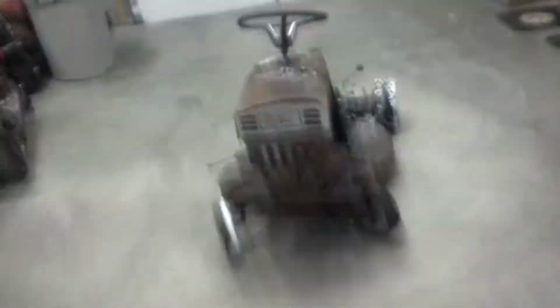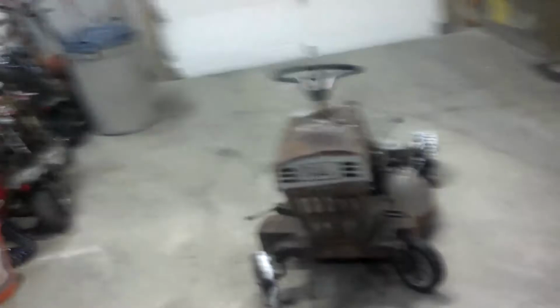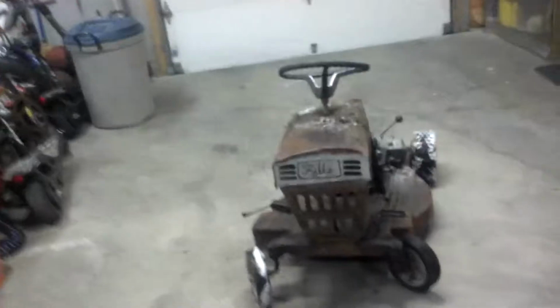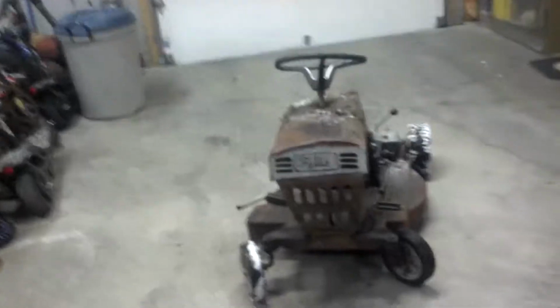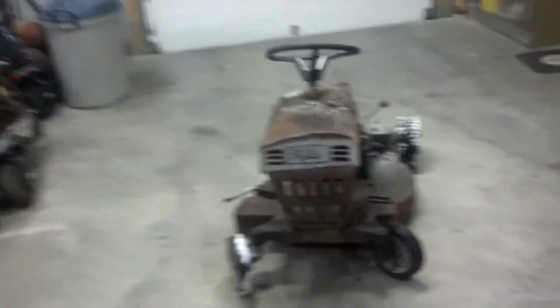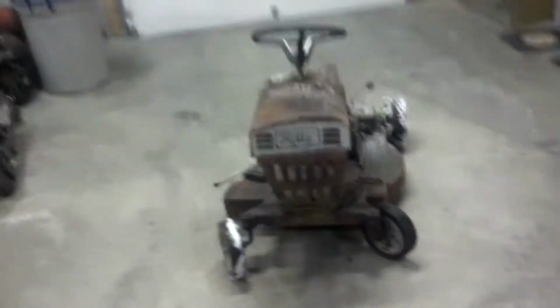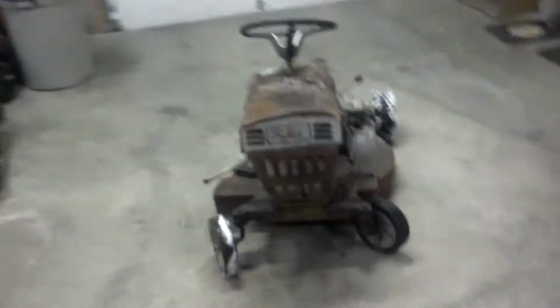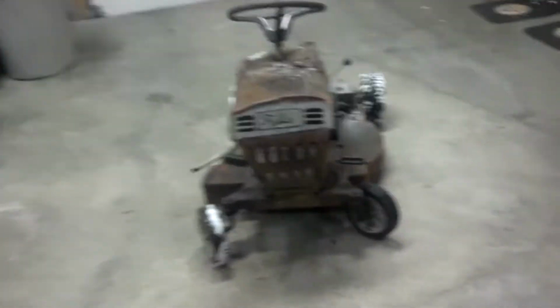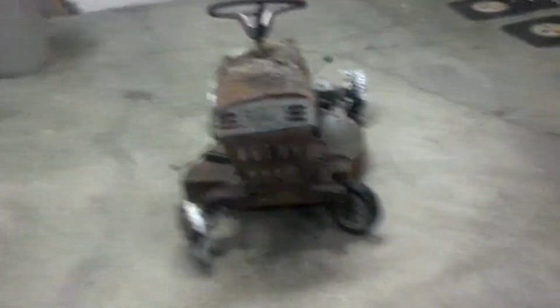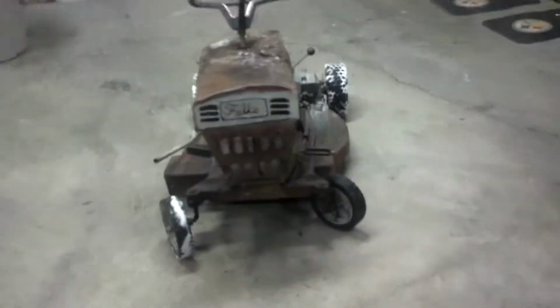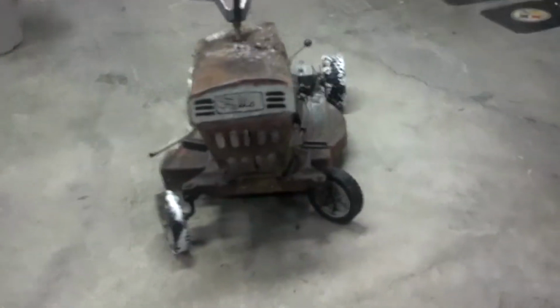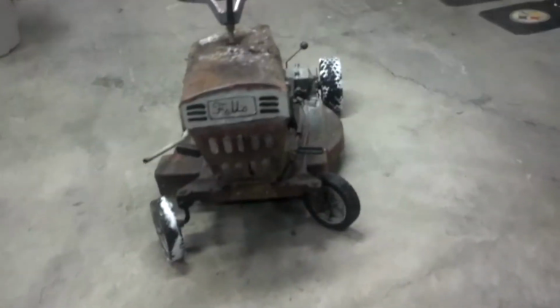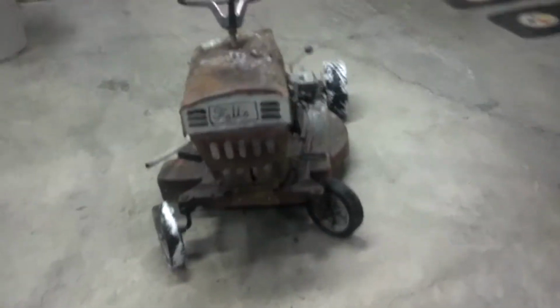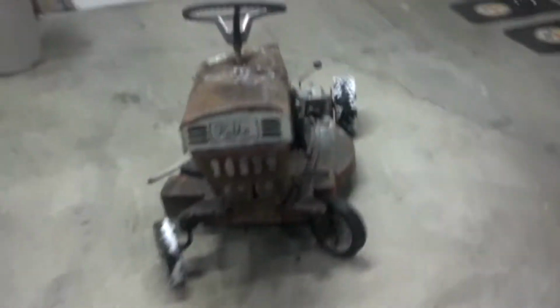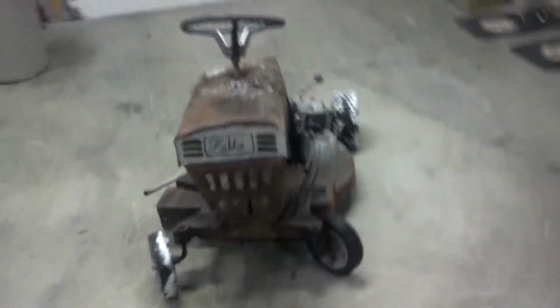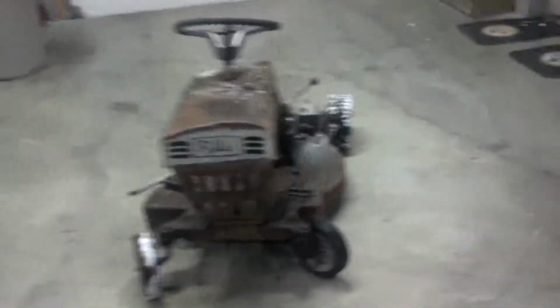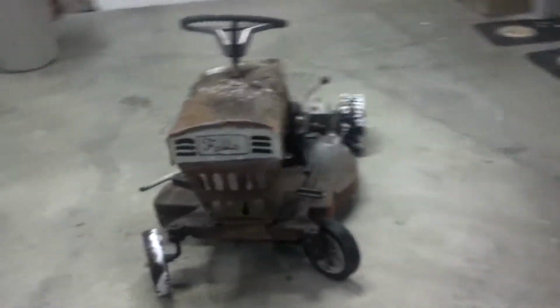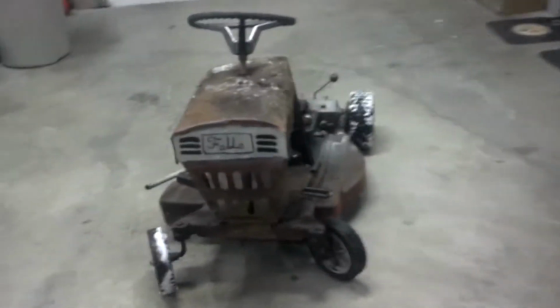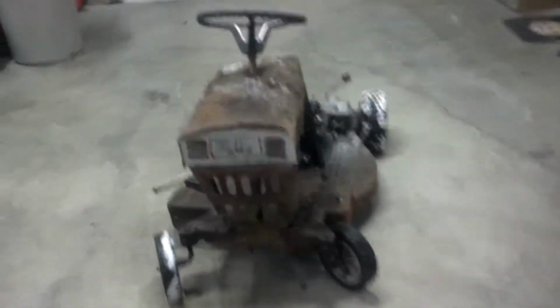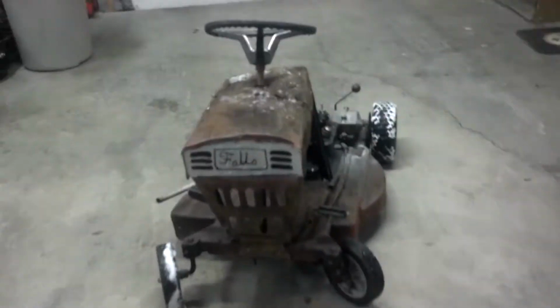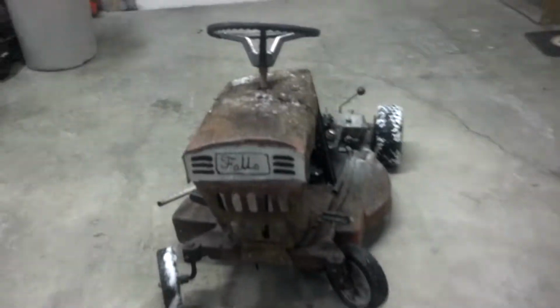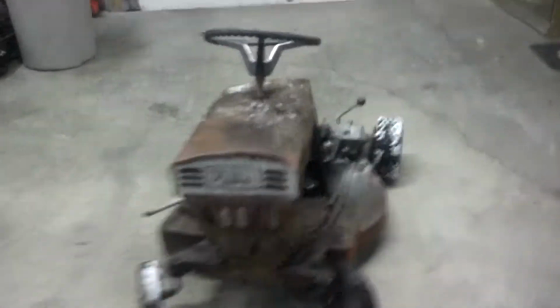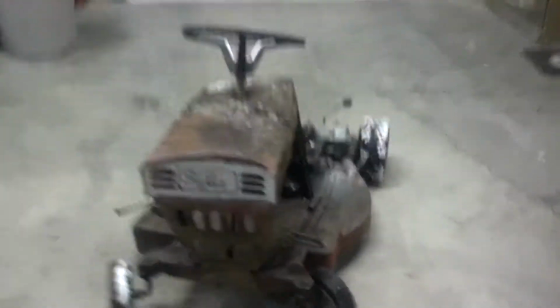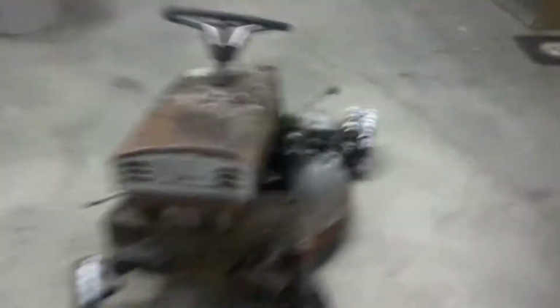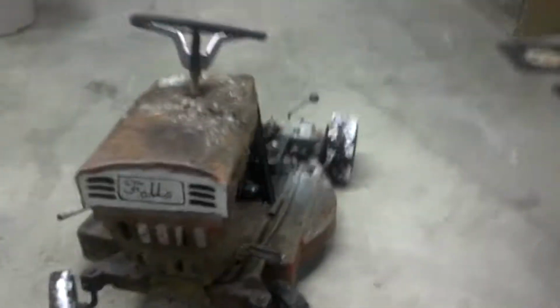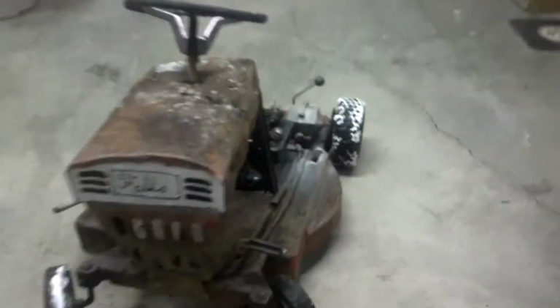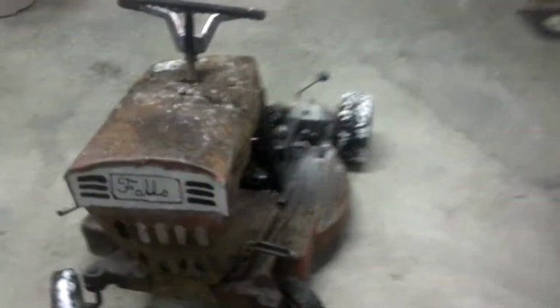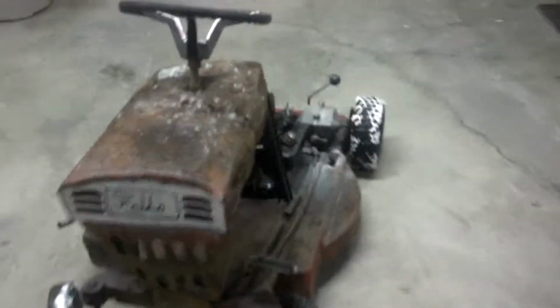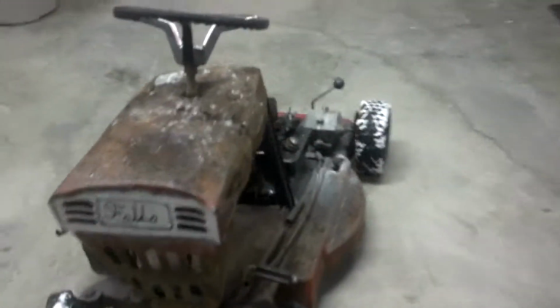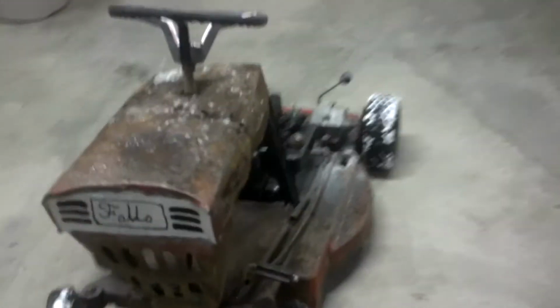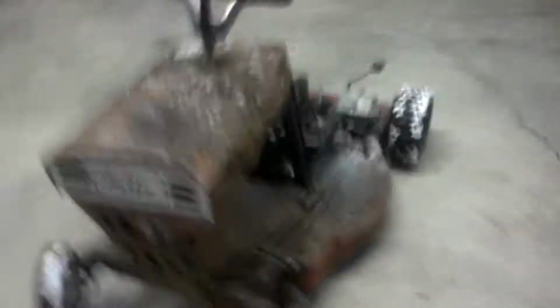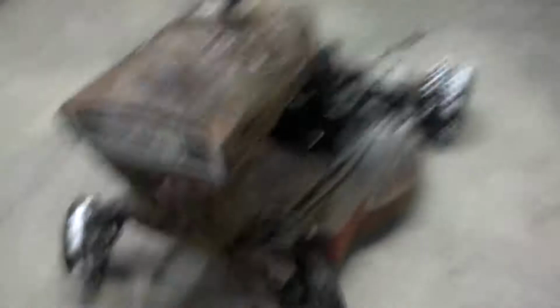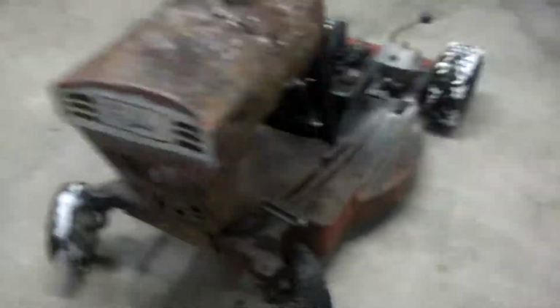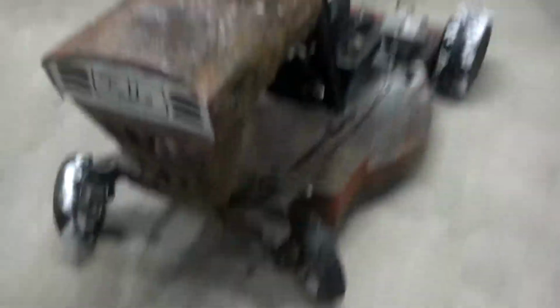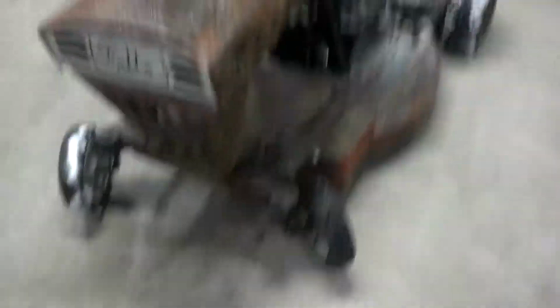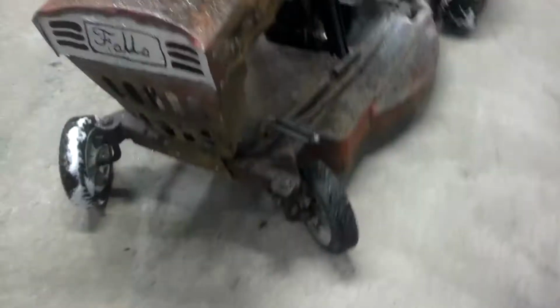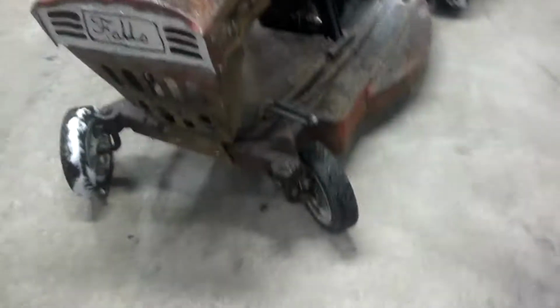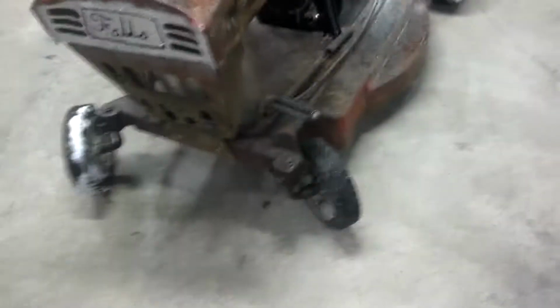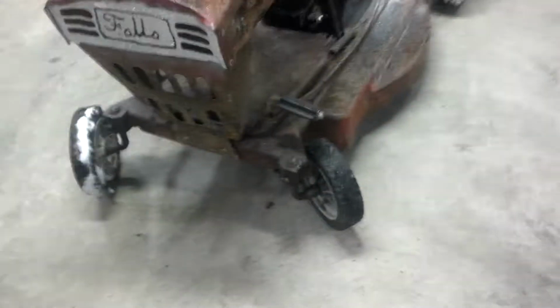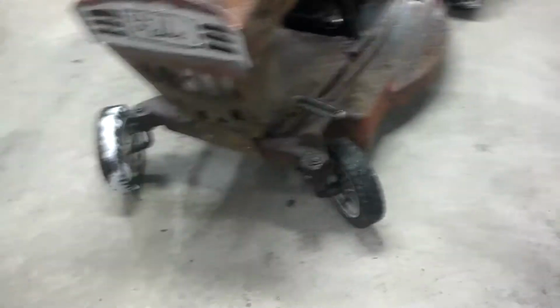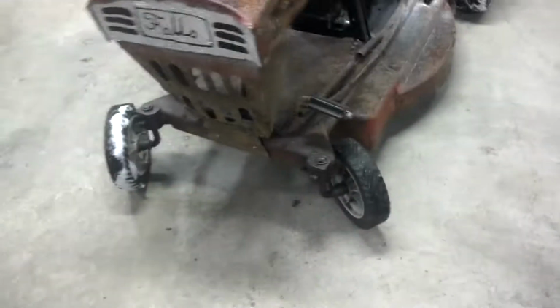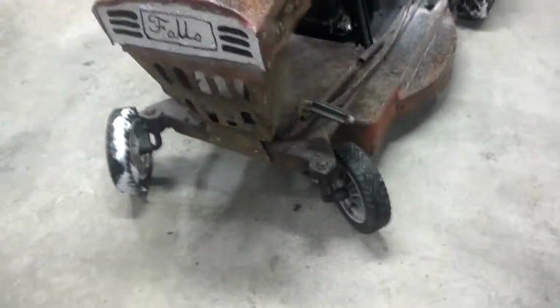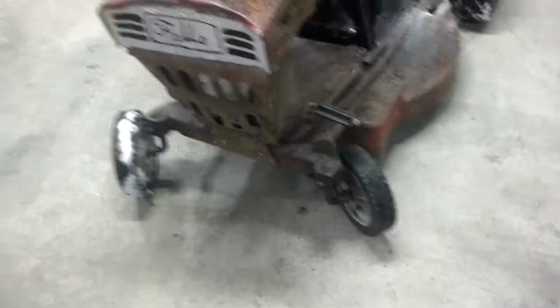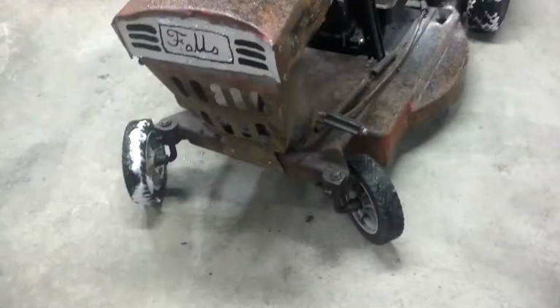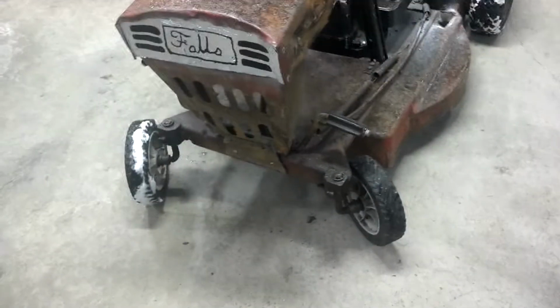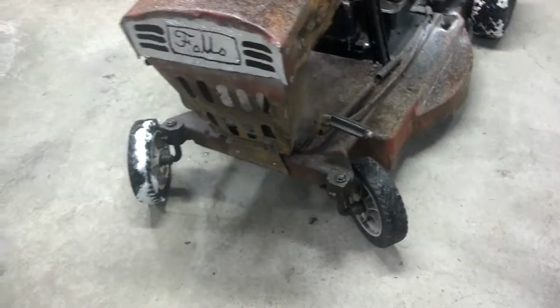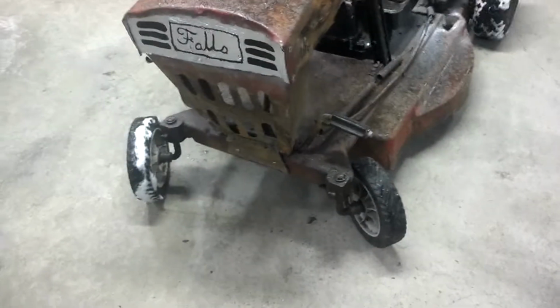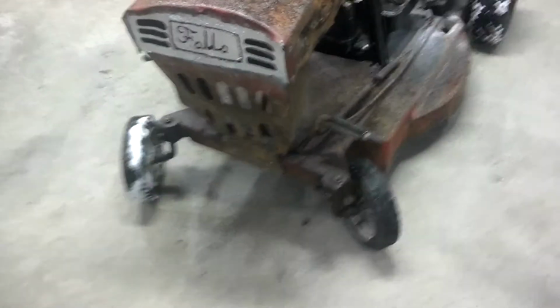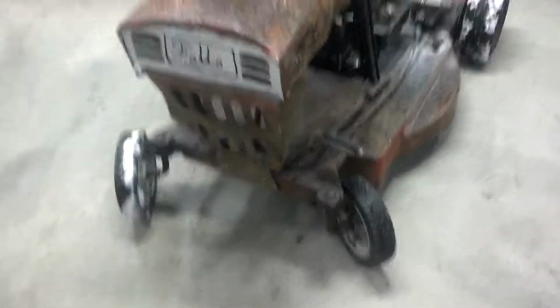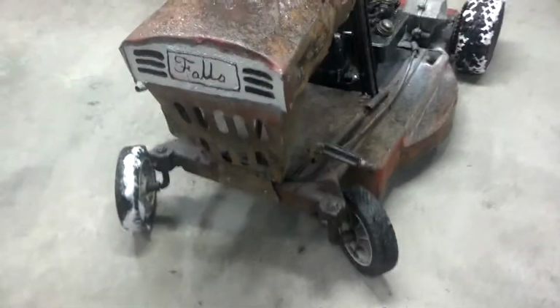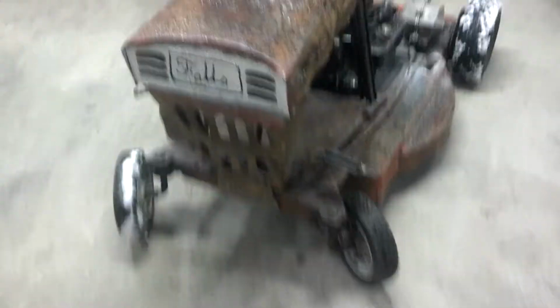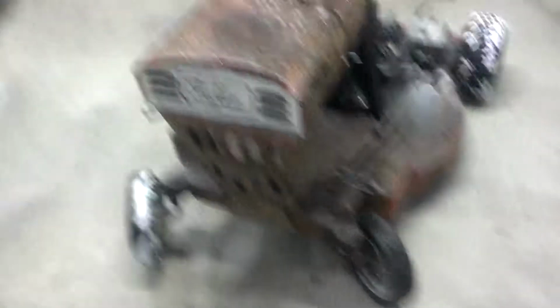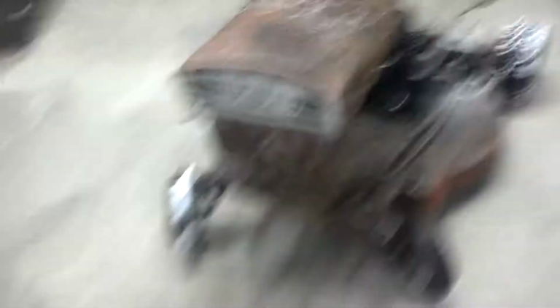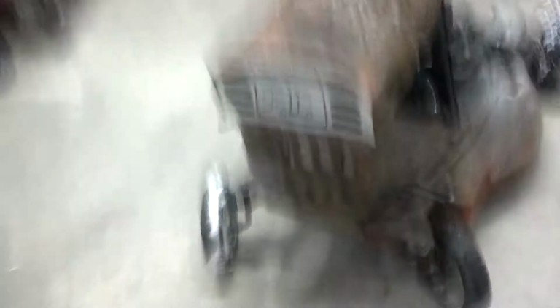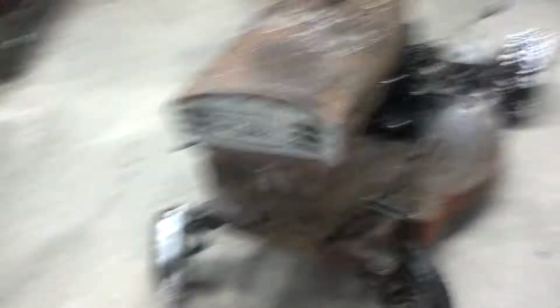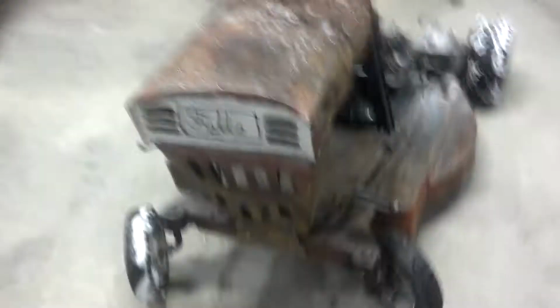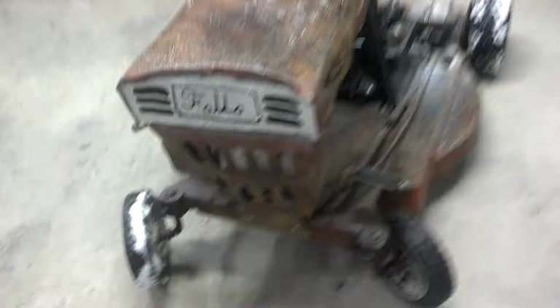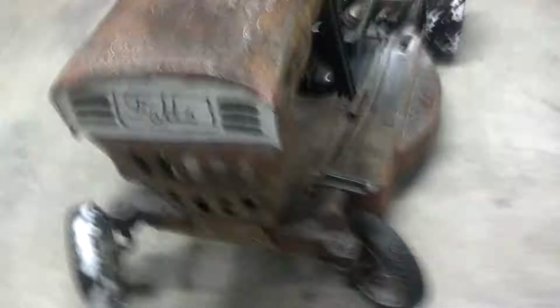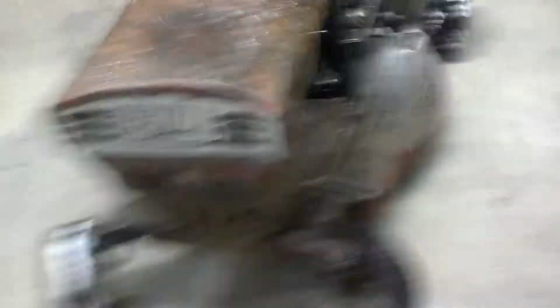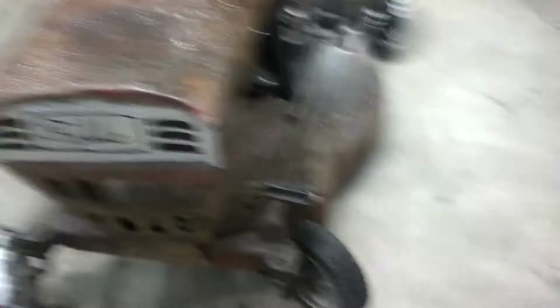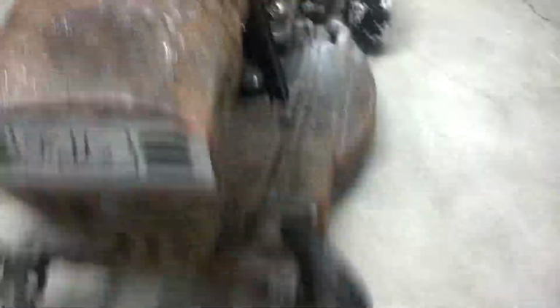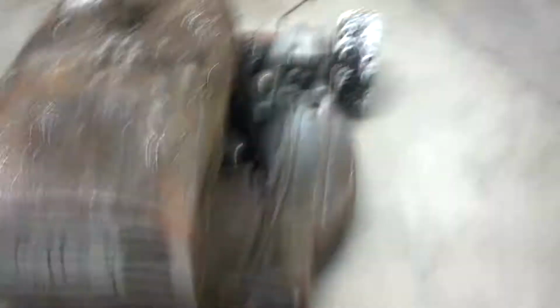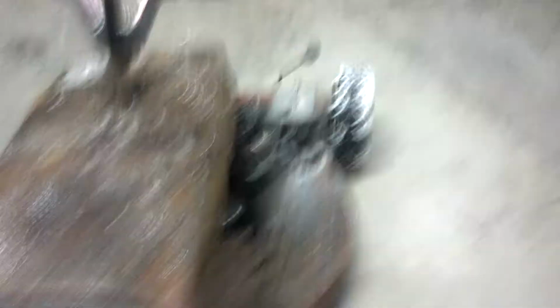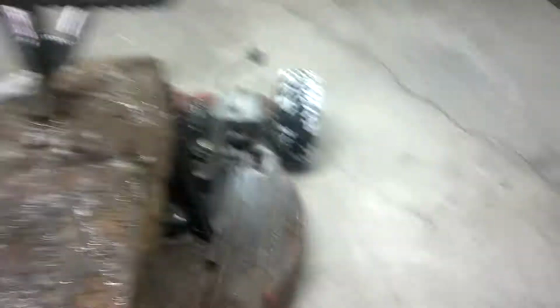Hey tubers, I got another update on the mini mower for you. We got some steering trouble actually.